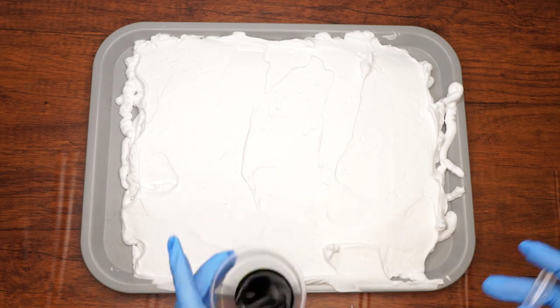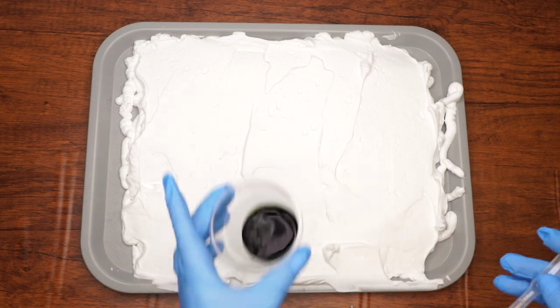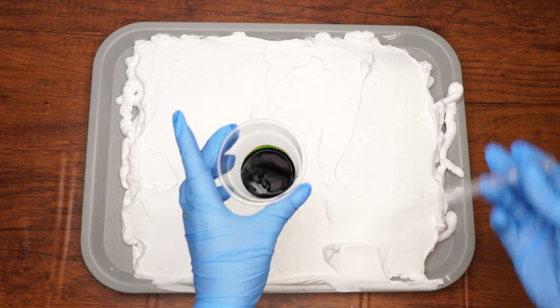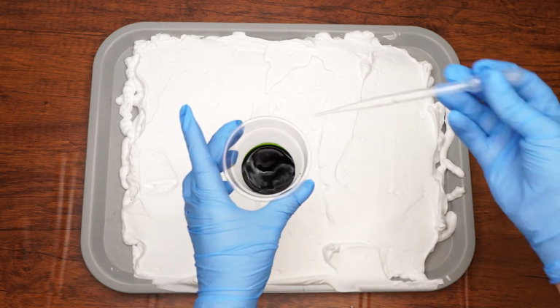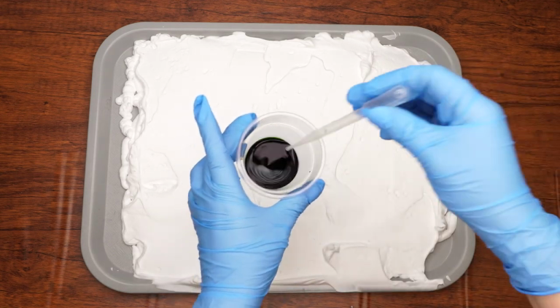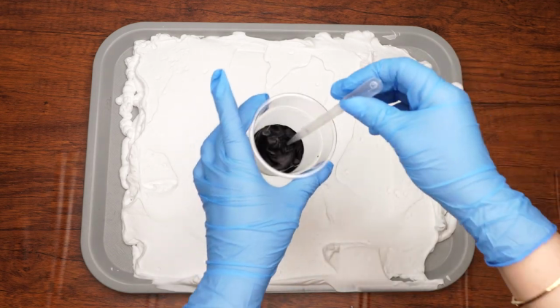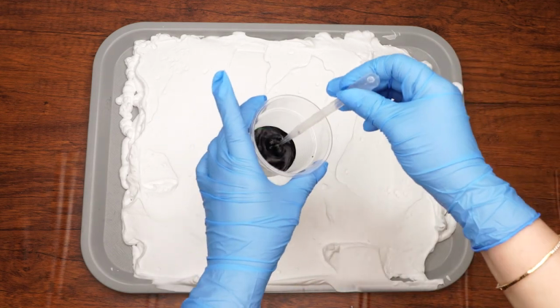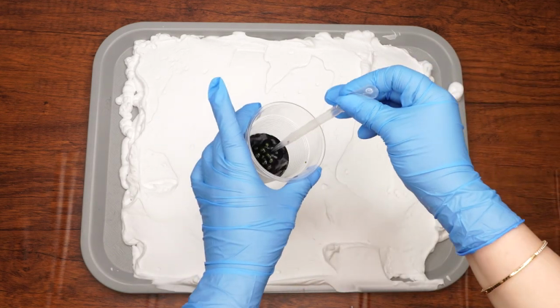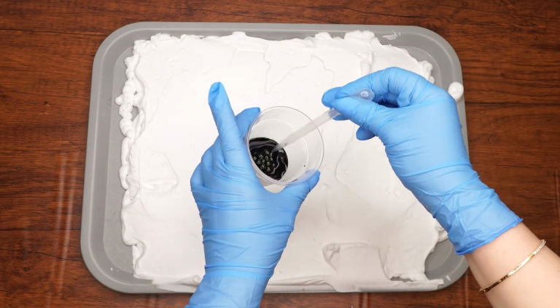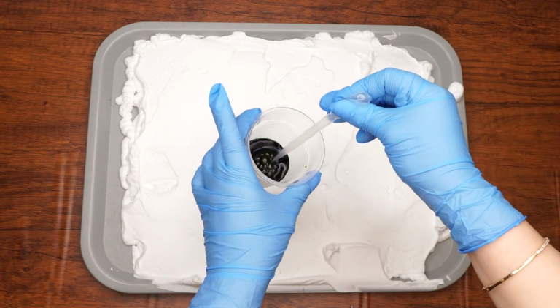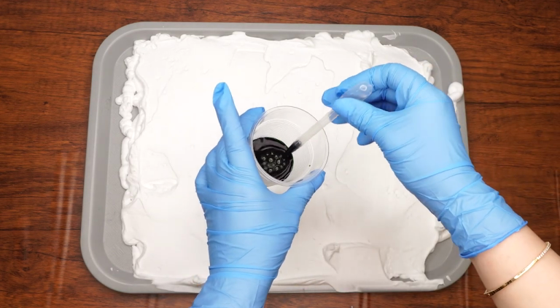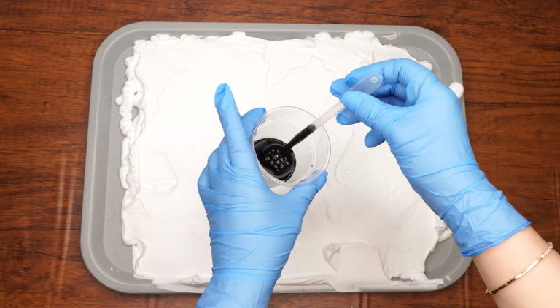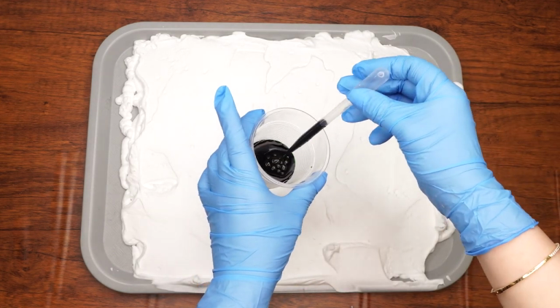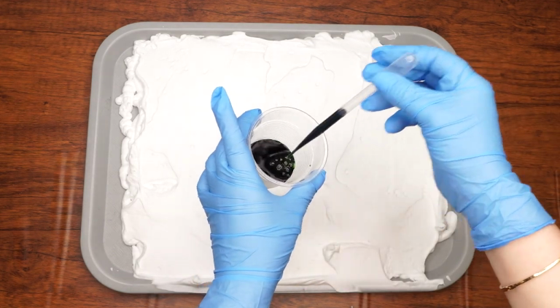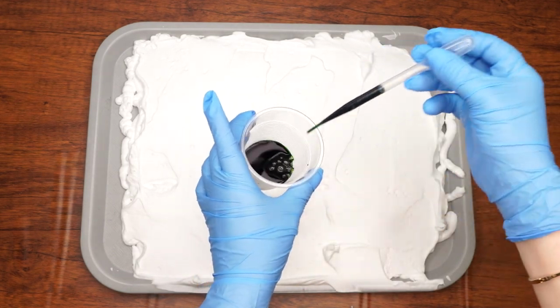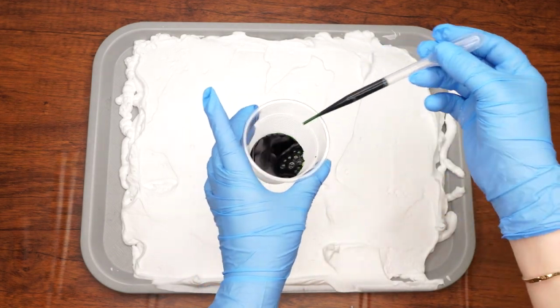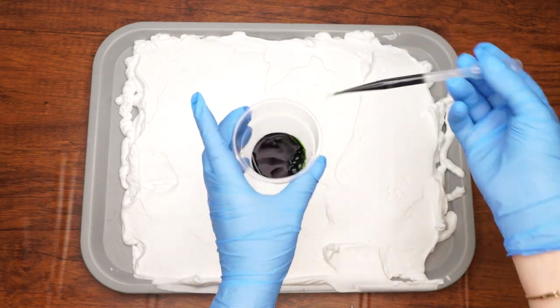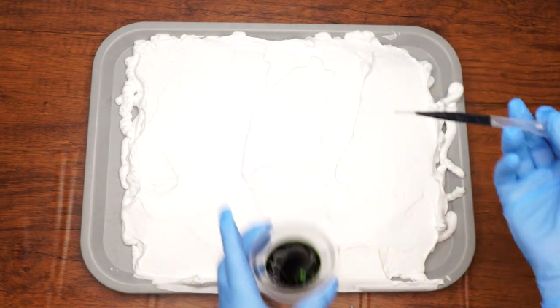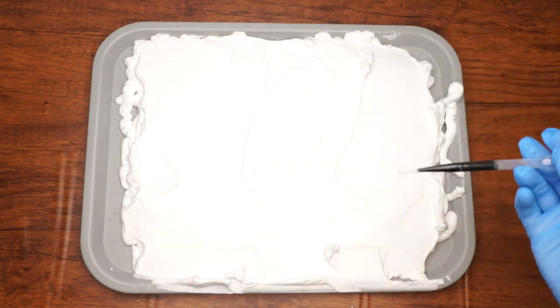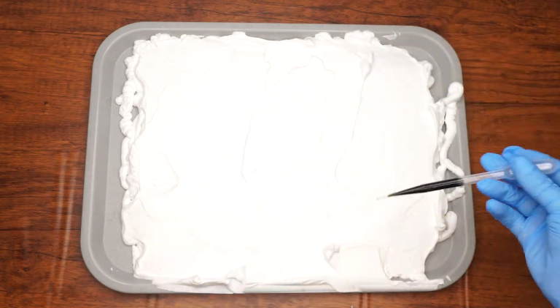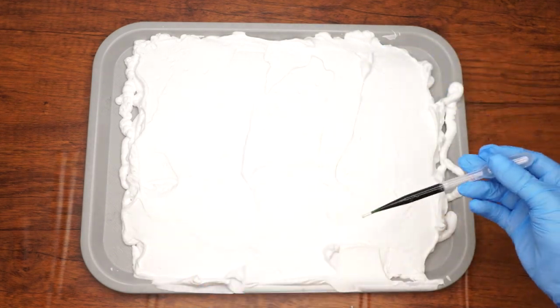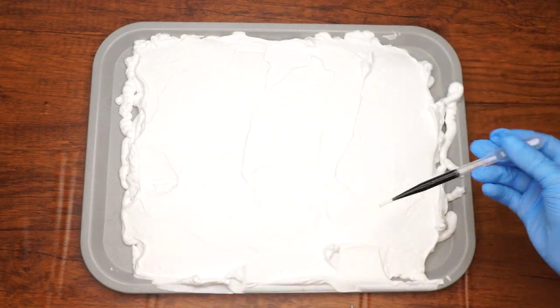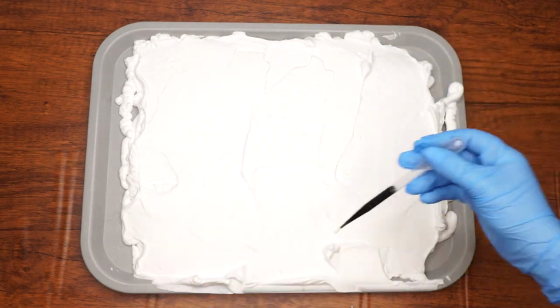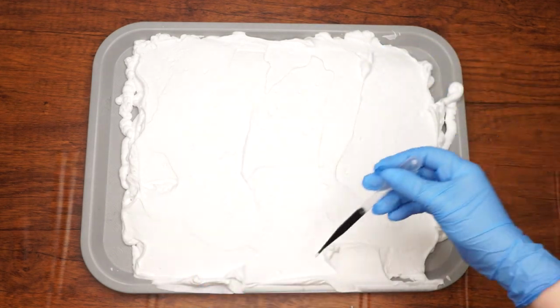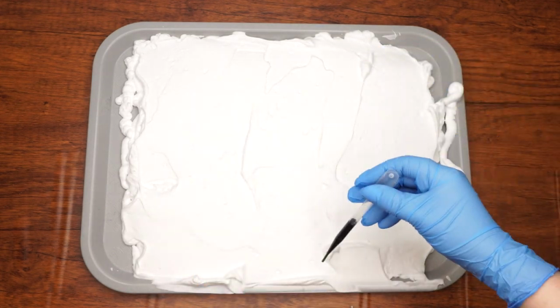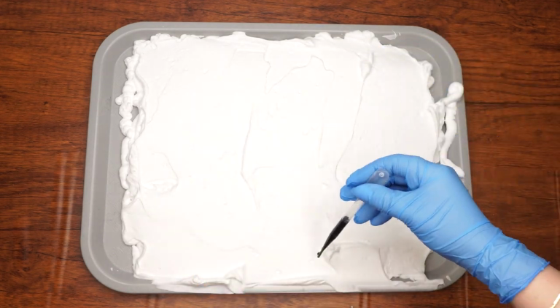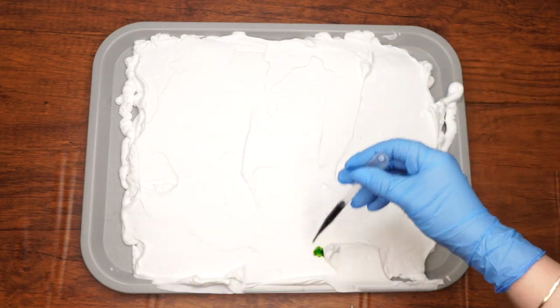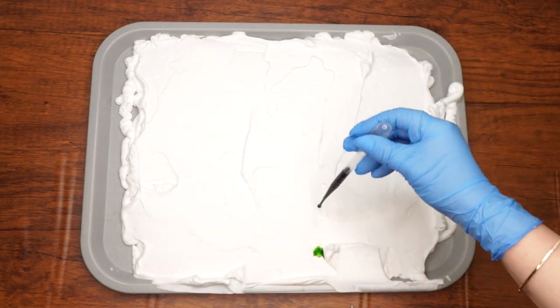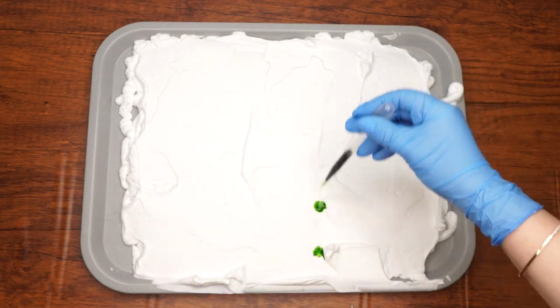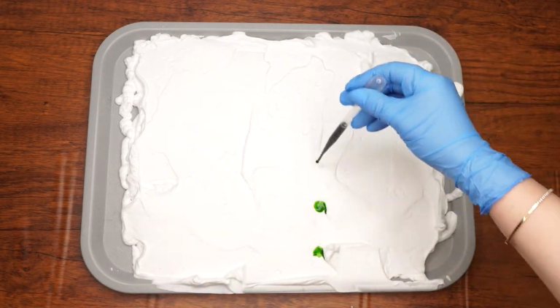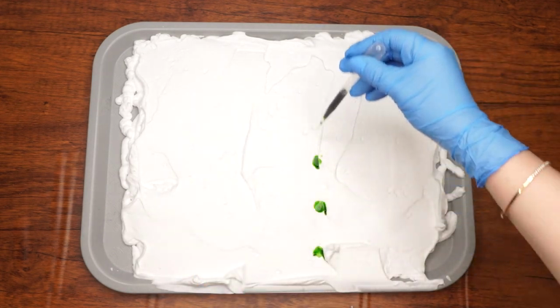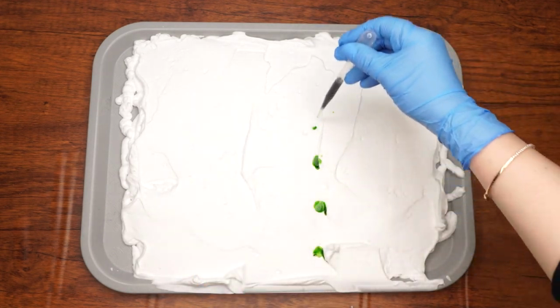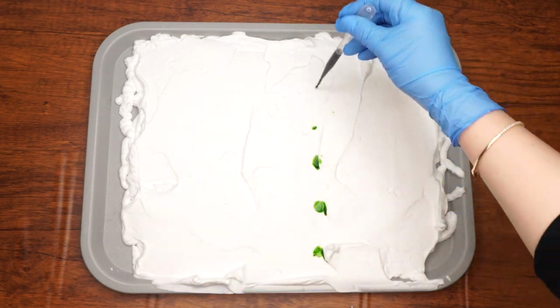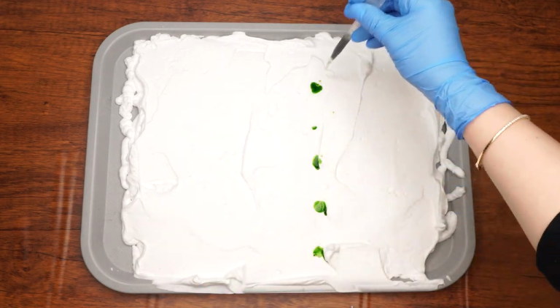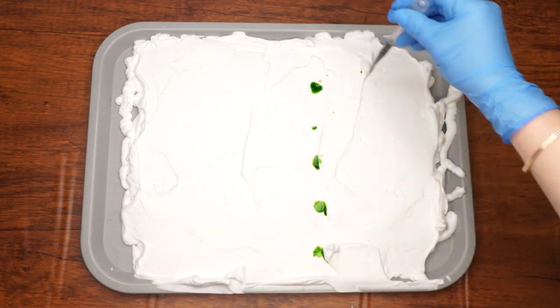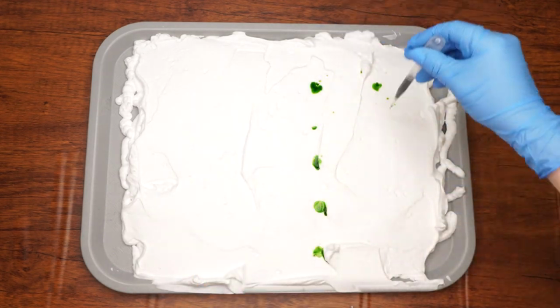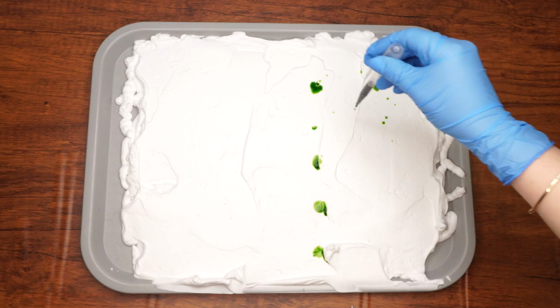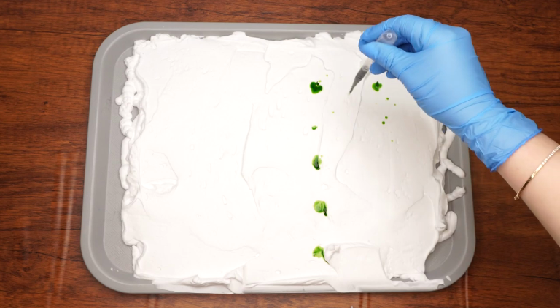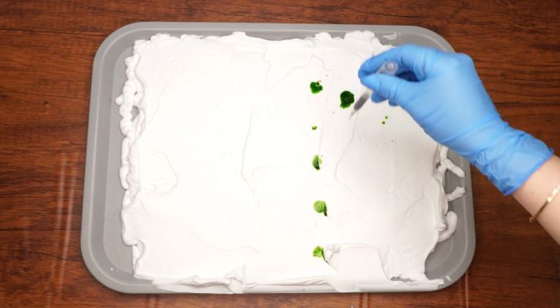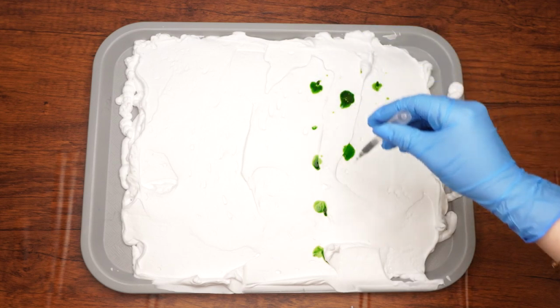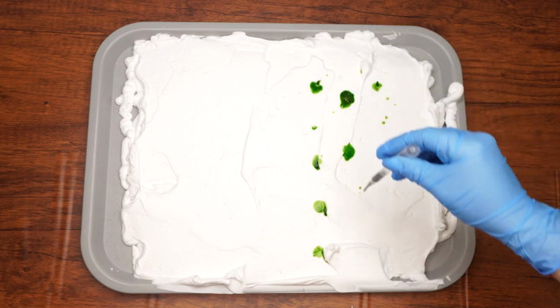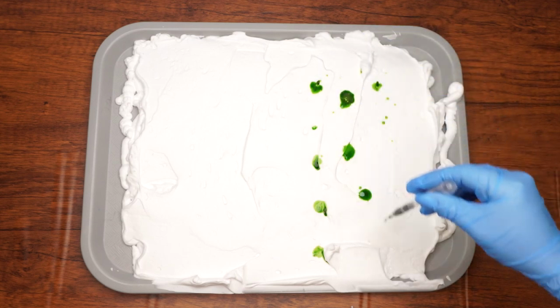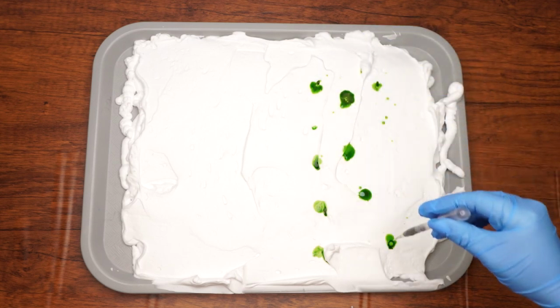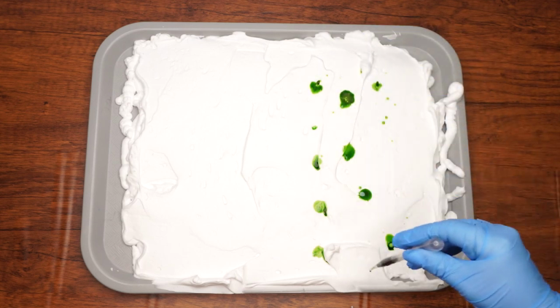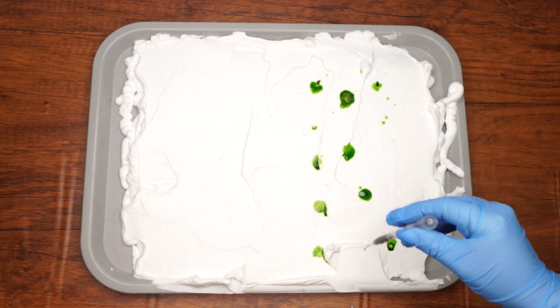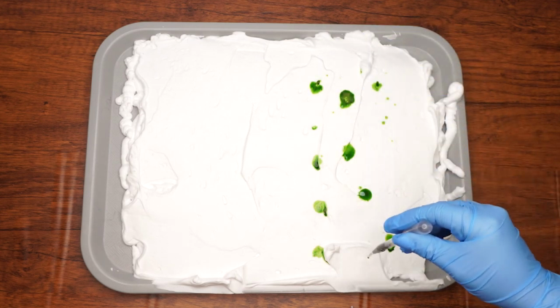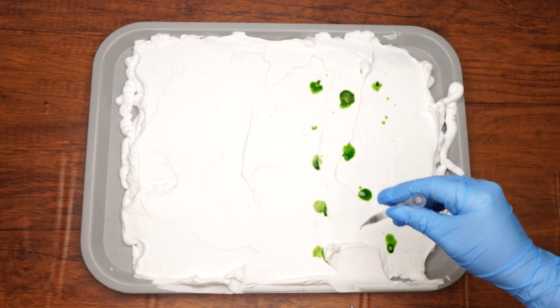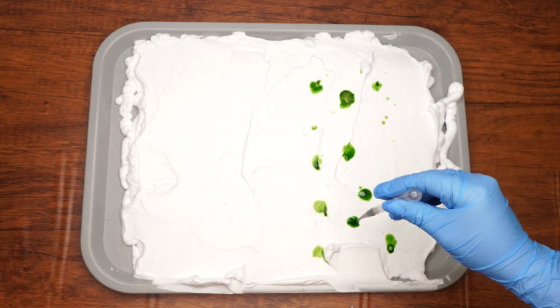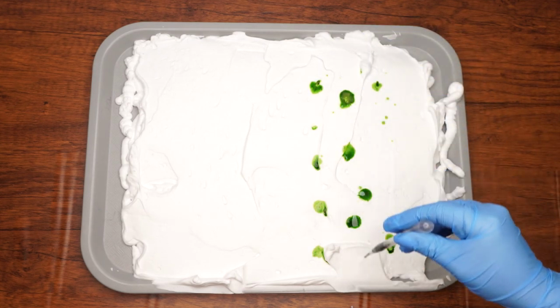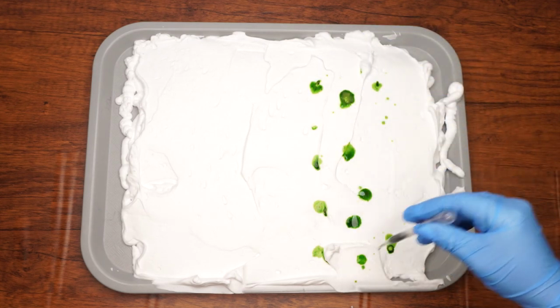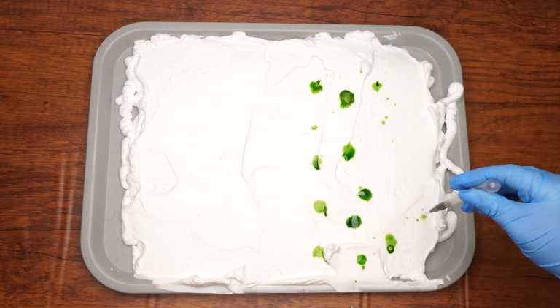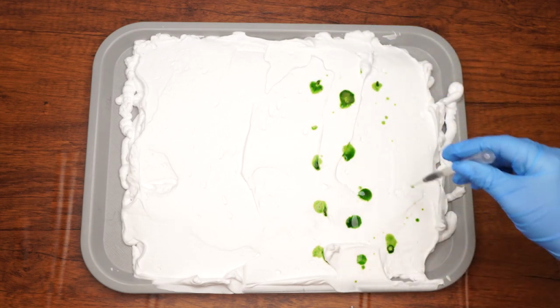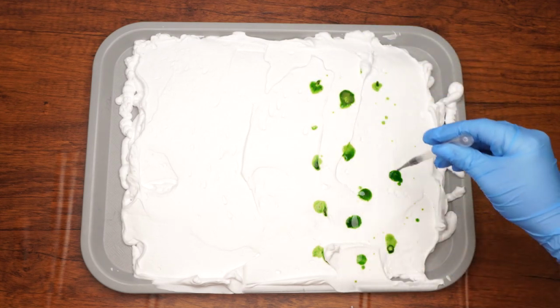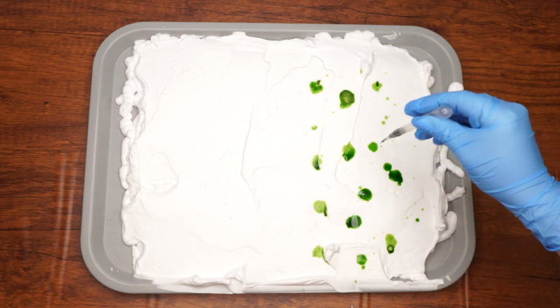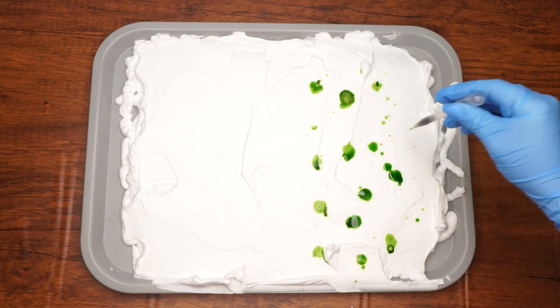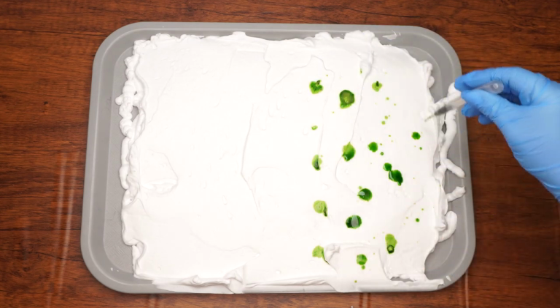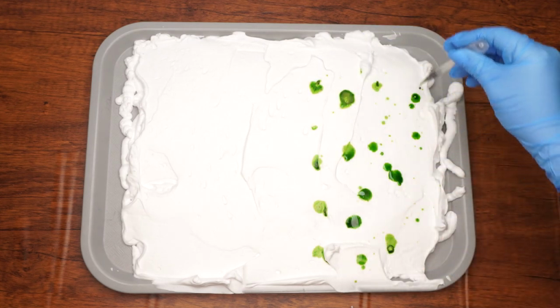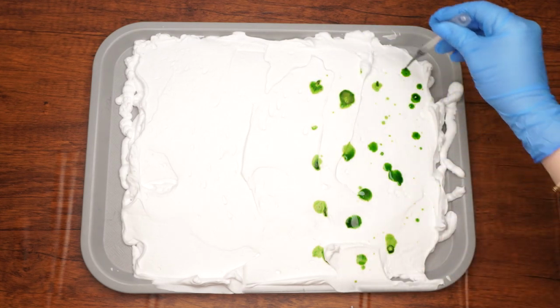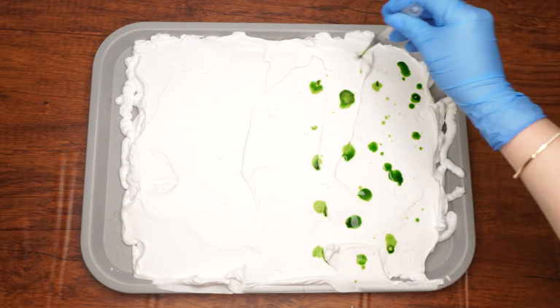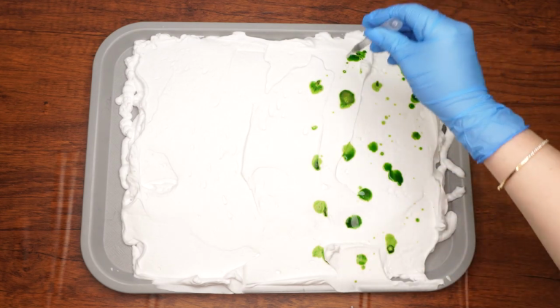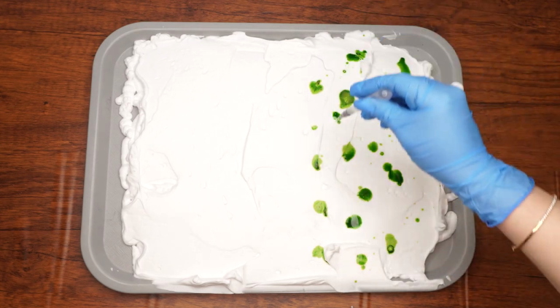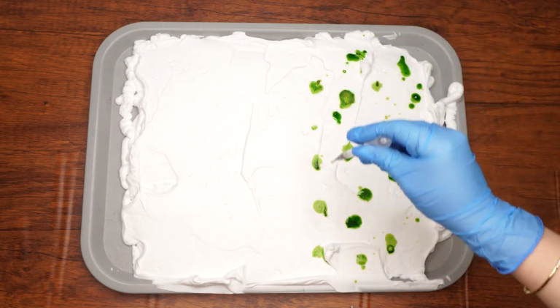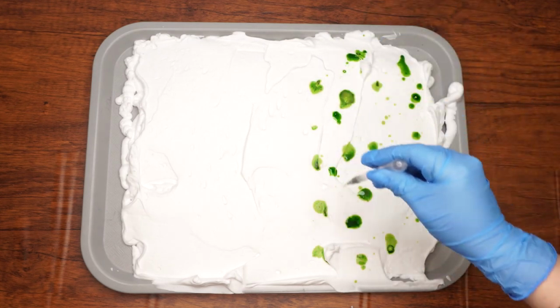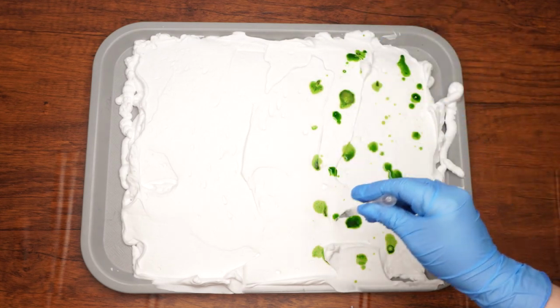Next, squeeze several drops of green and yellow paint onto half of the shaving cream, then do the same with the blue paint on the second half.